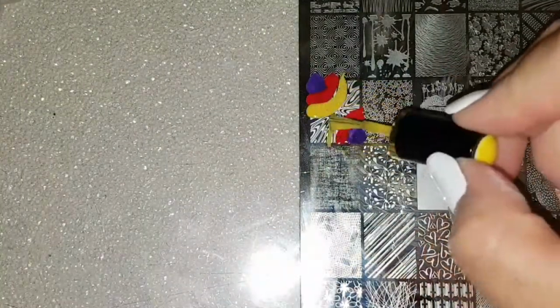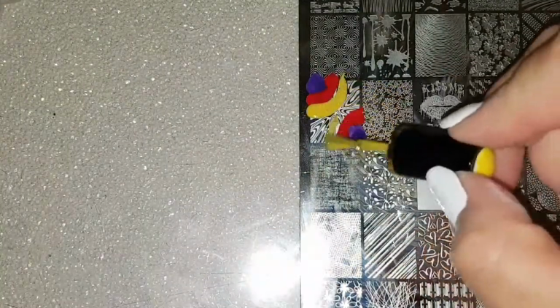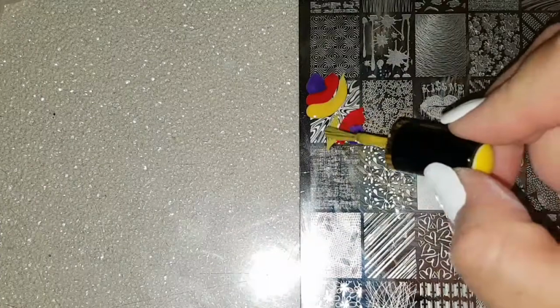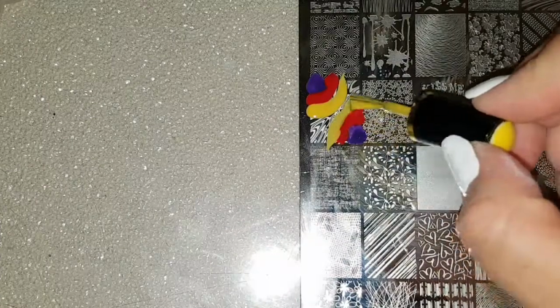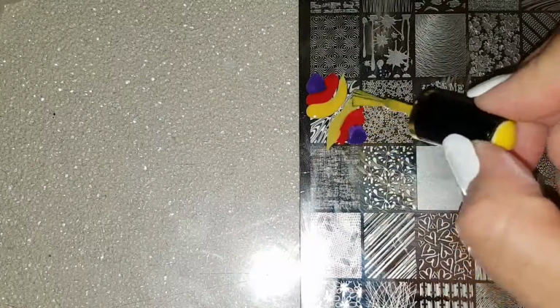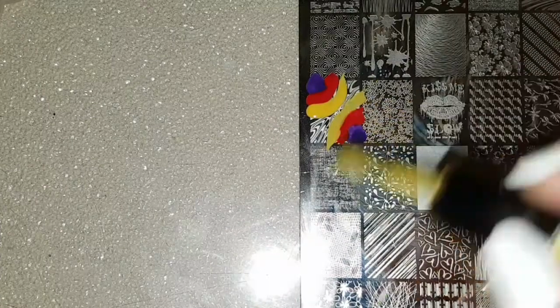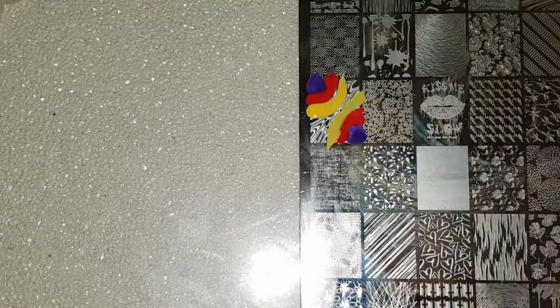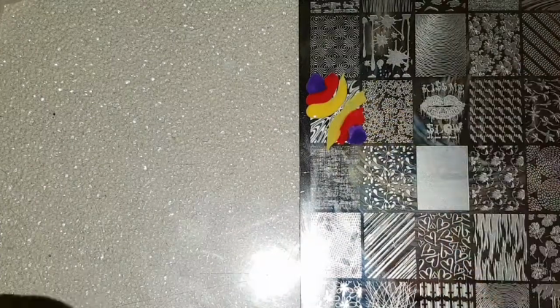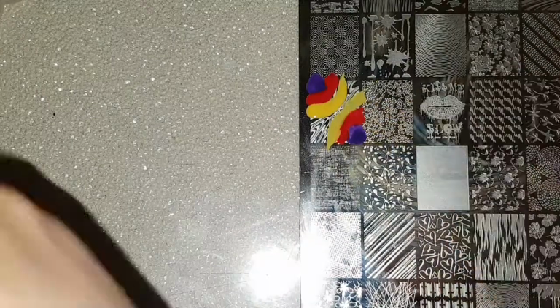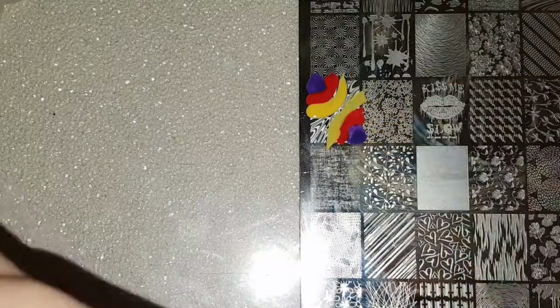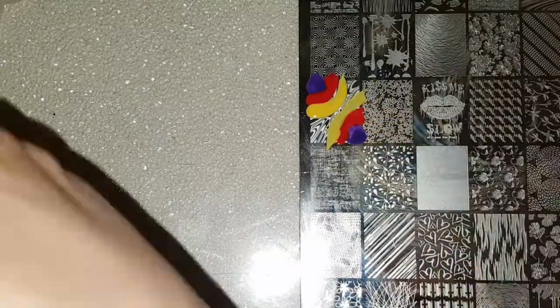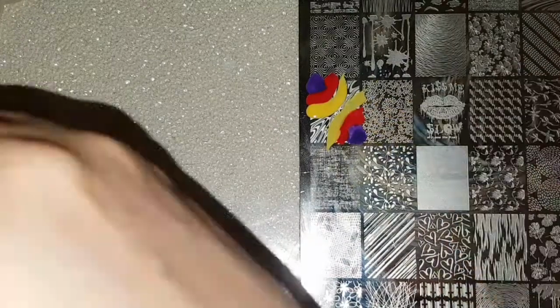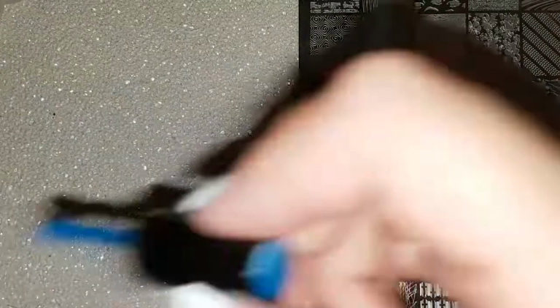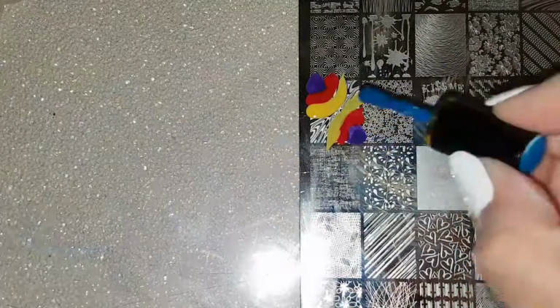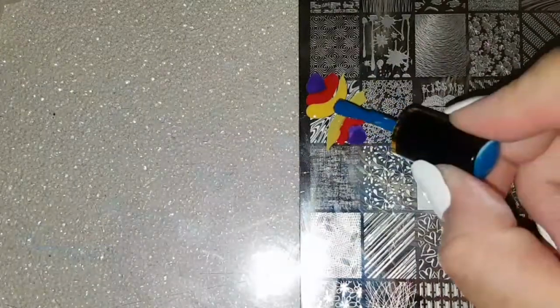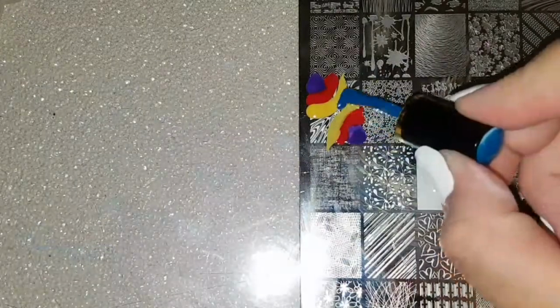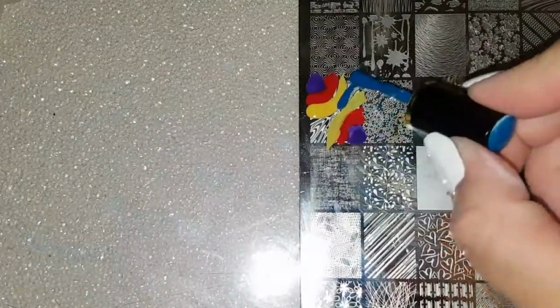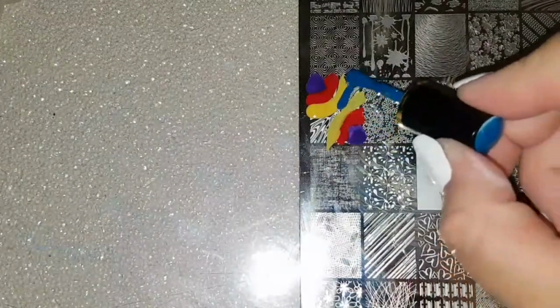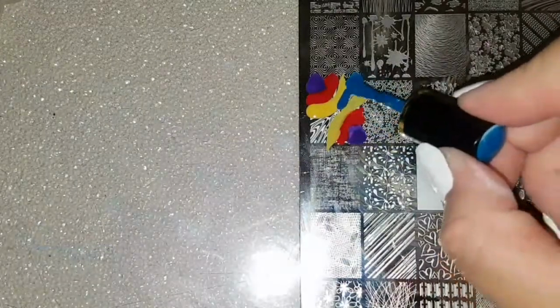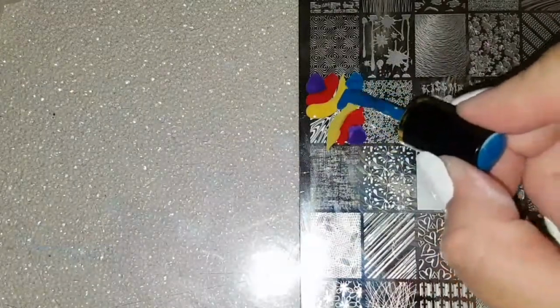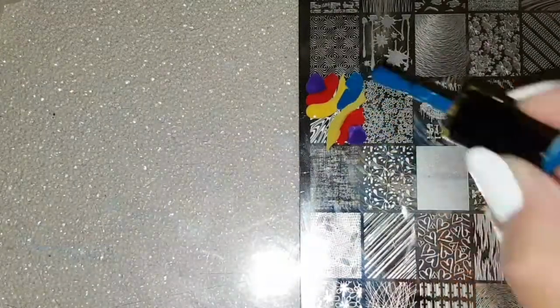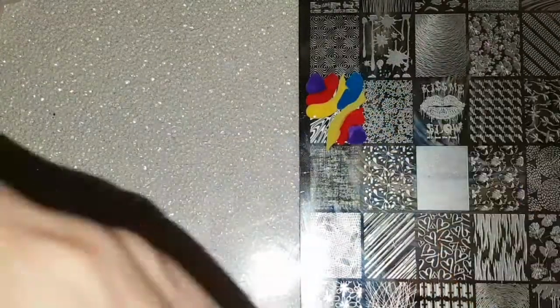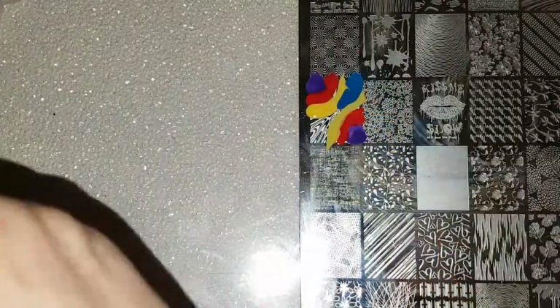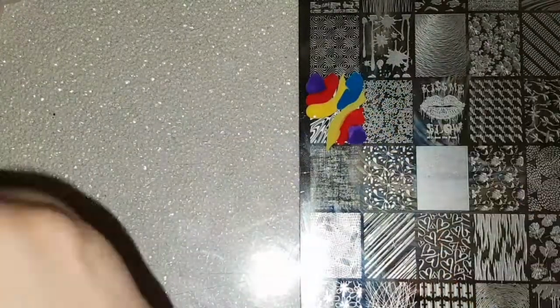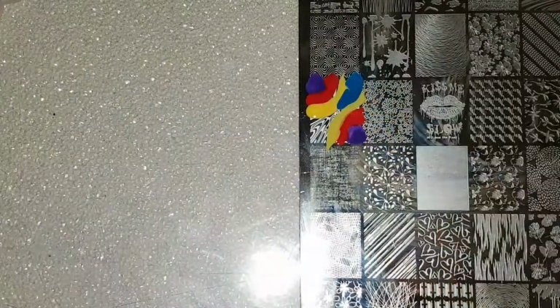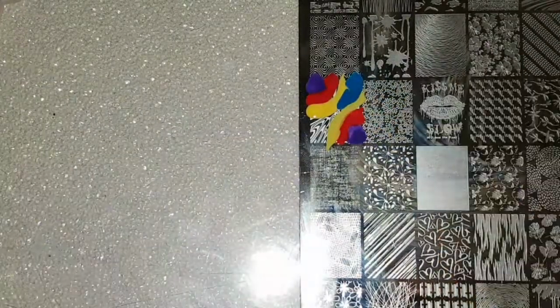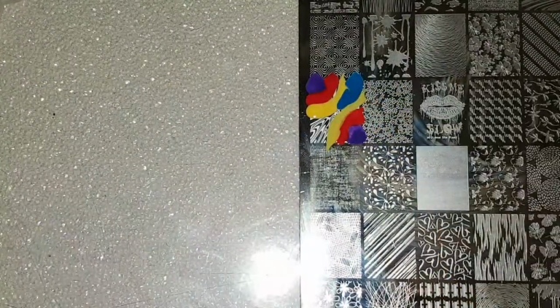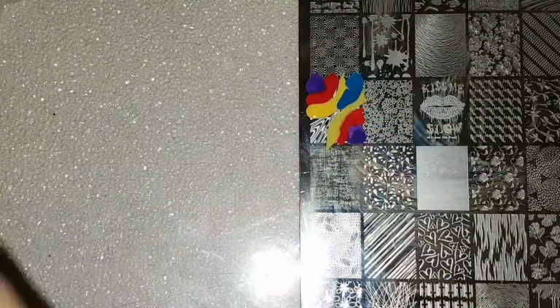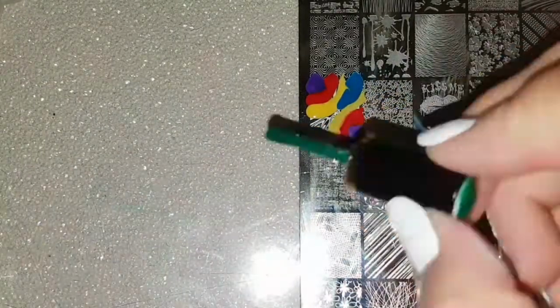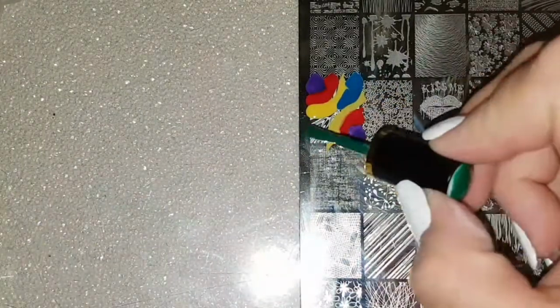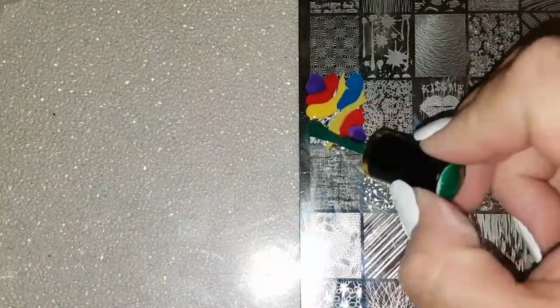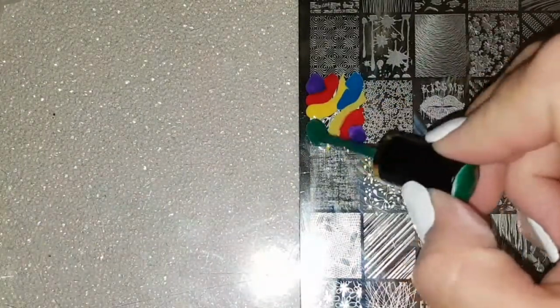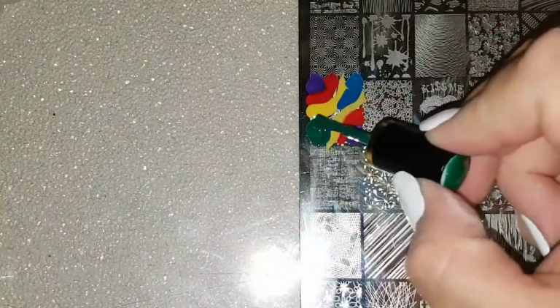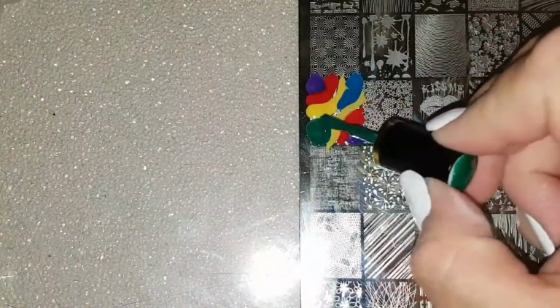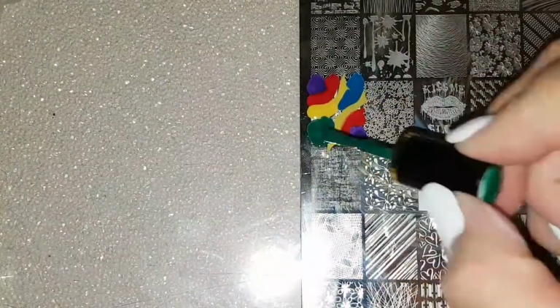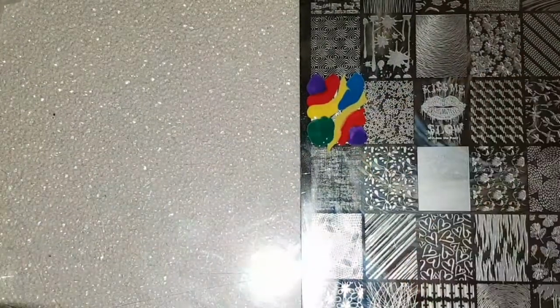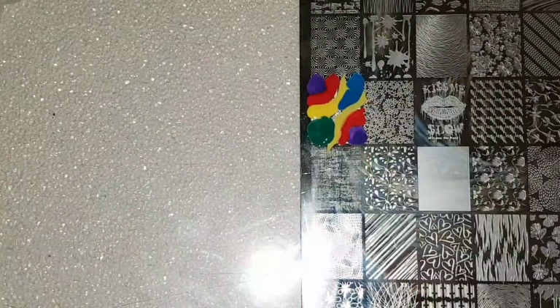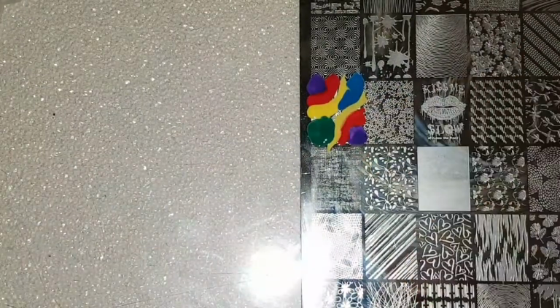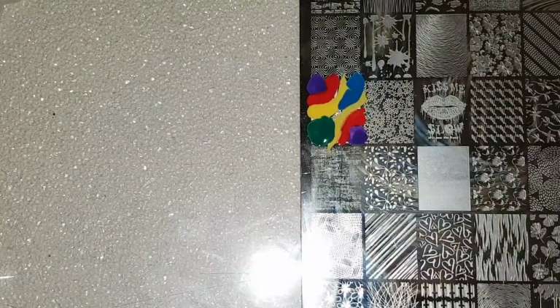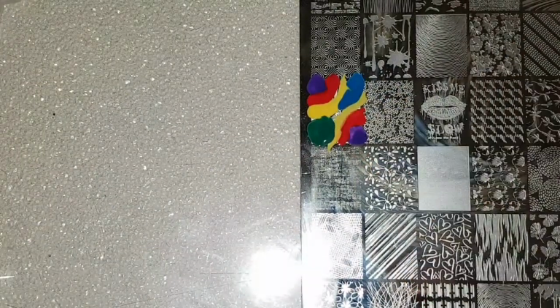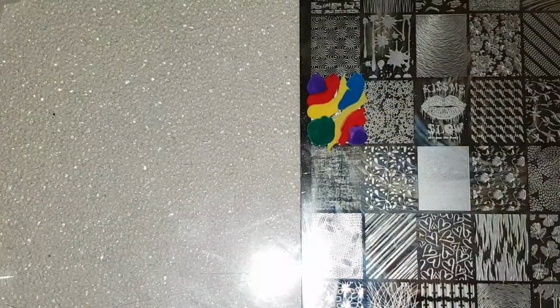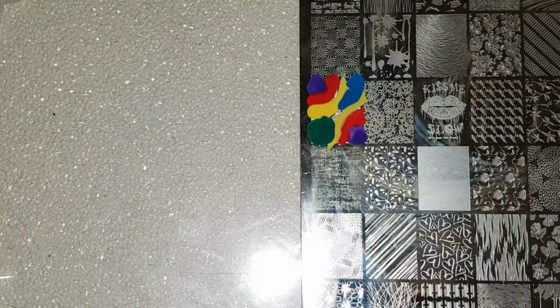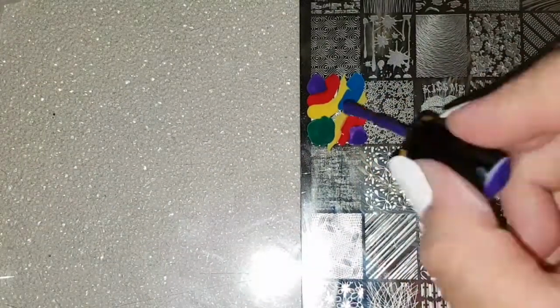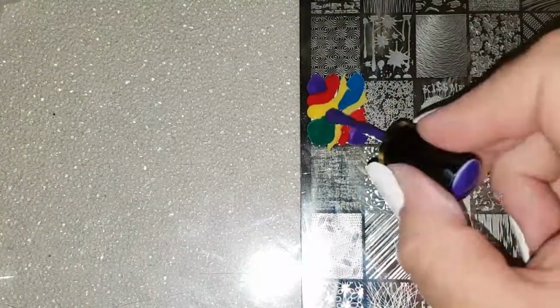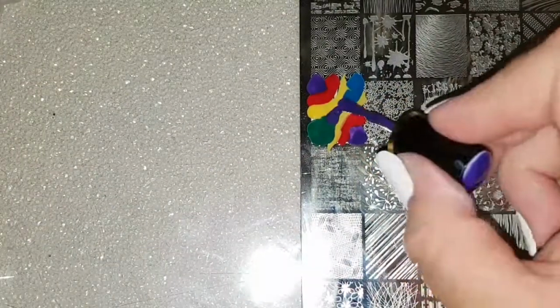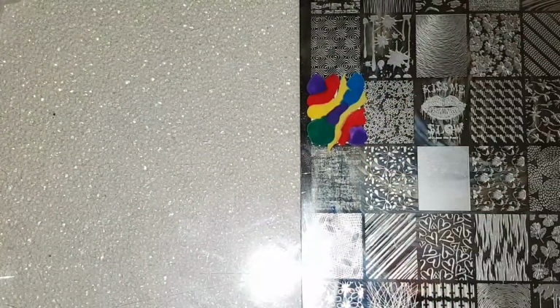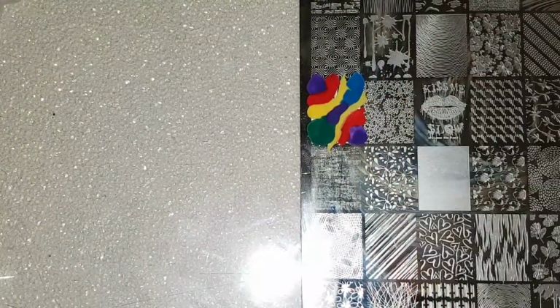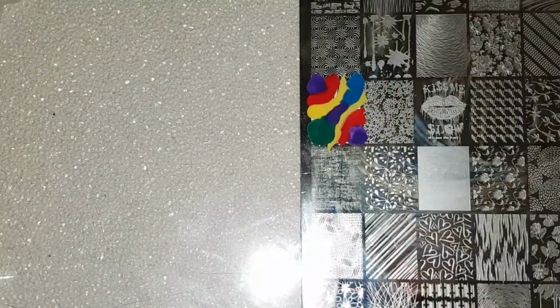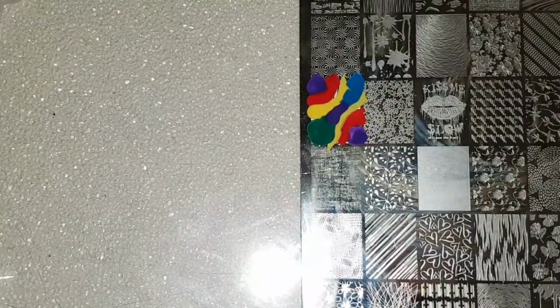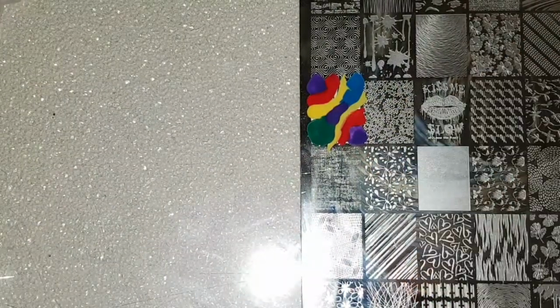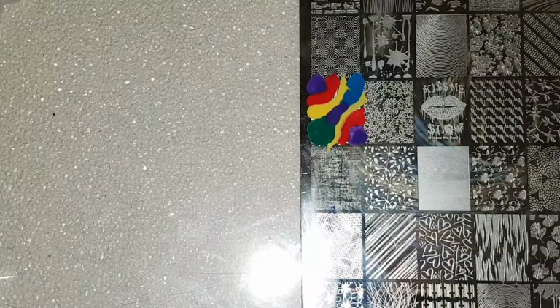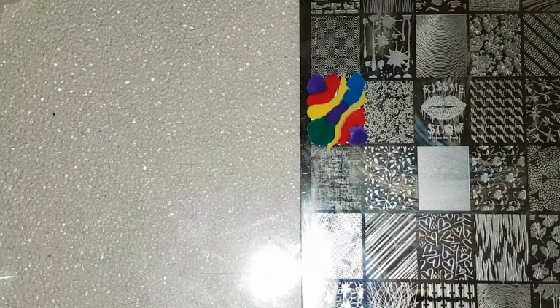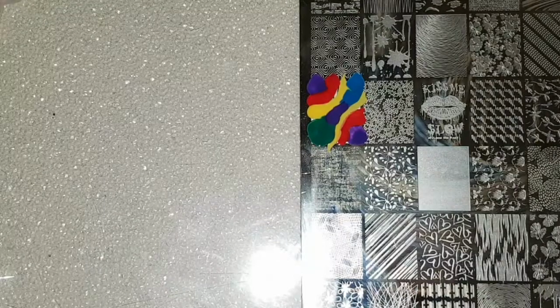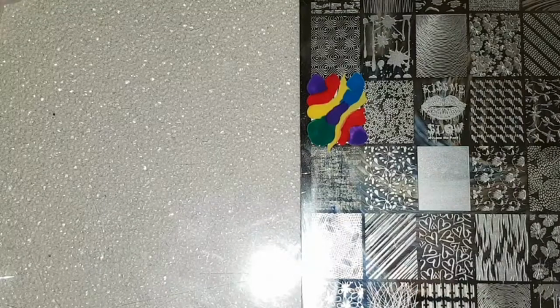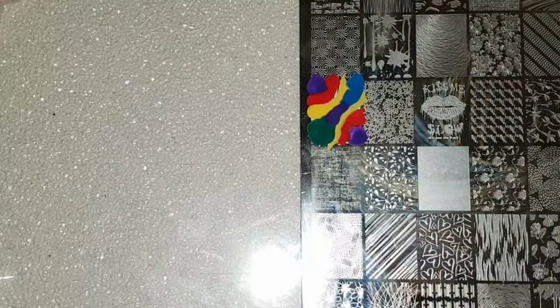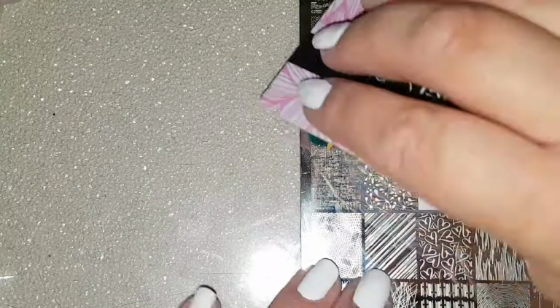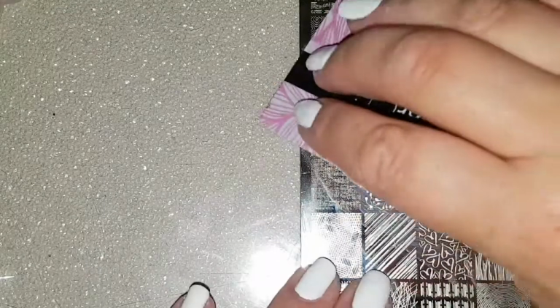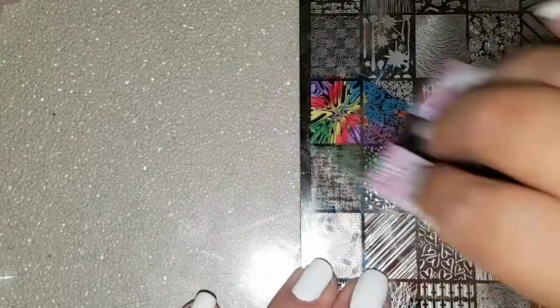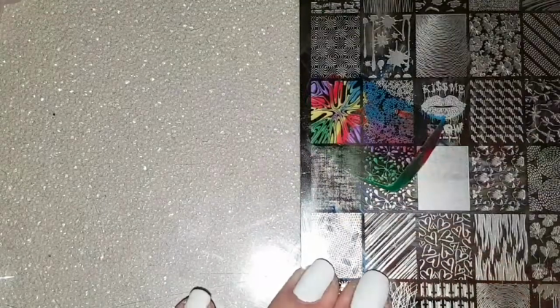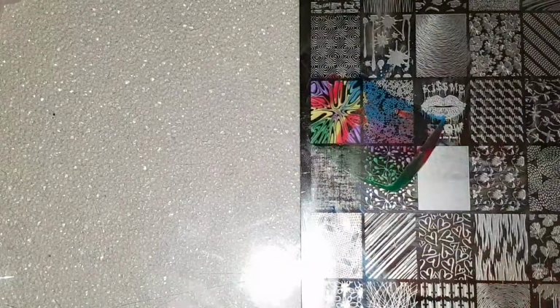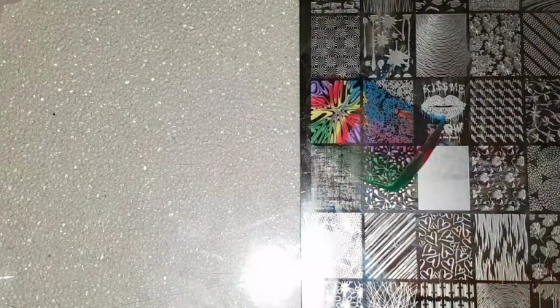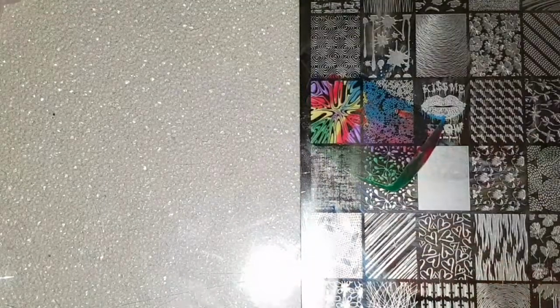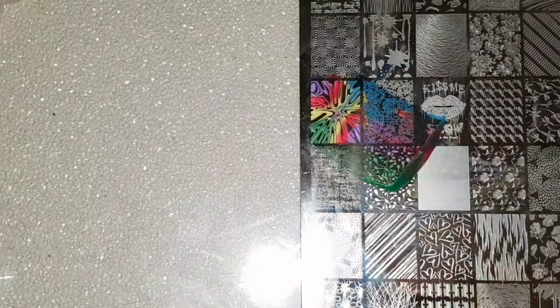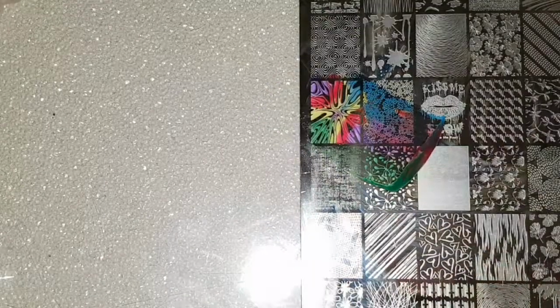Here I am just laying the polish over the image in a way that I think might create a water marble look.